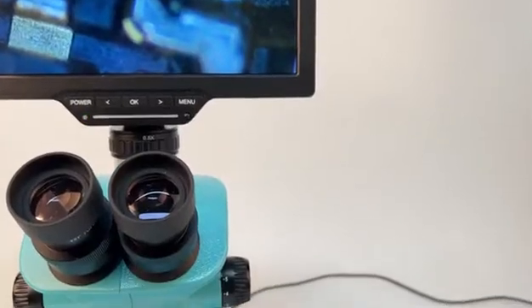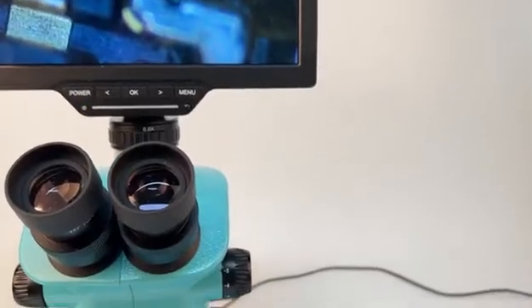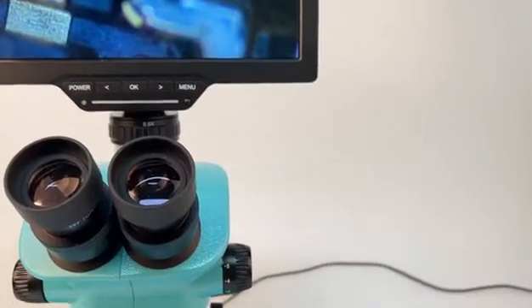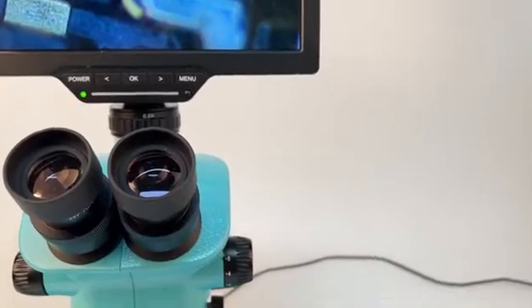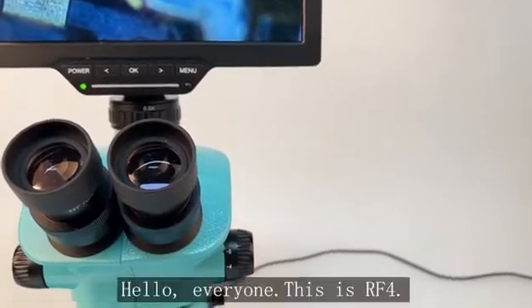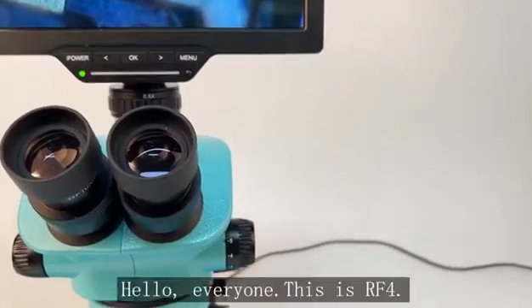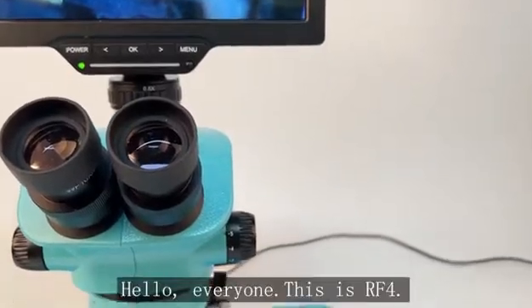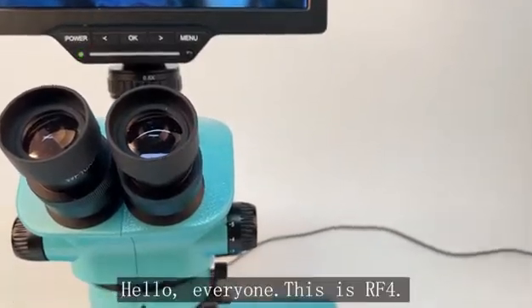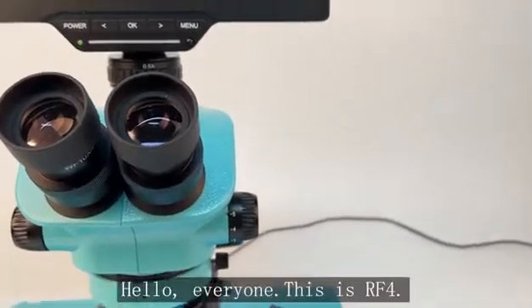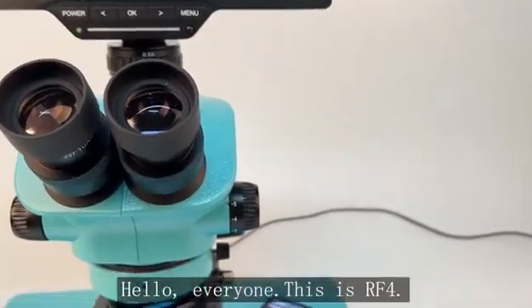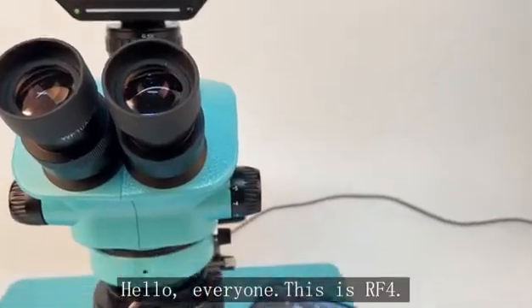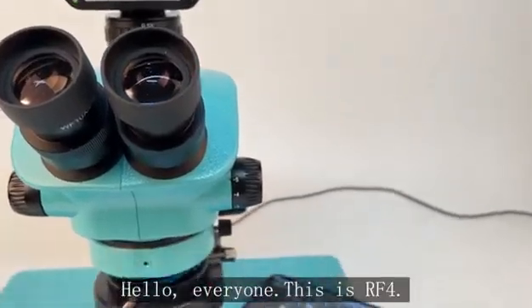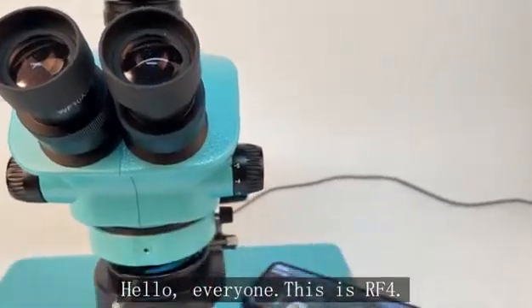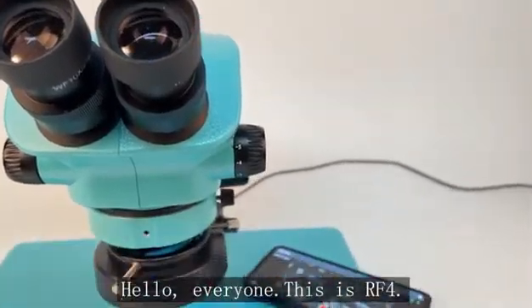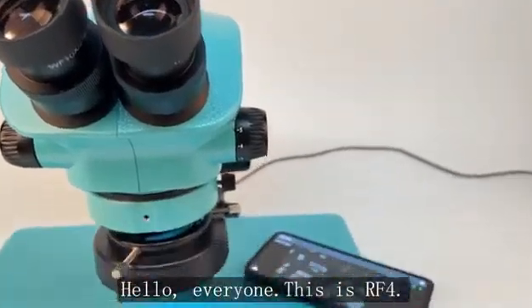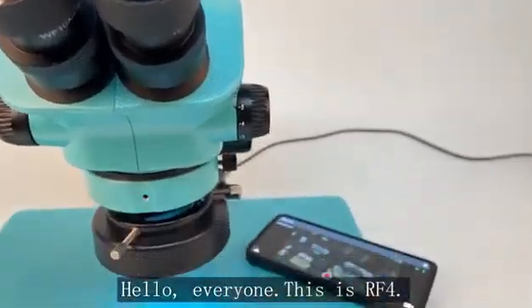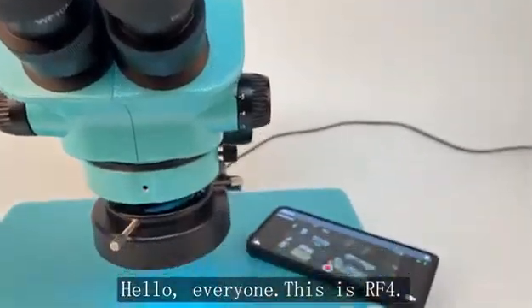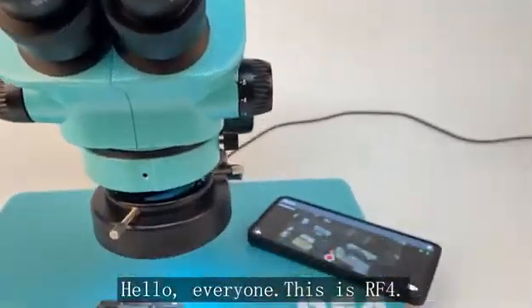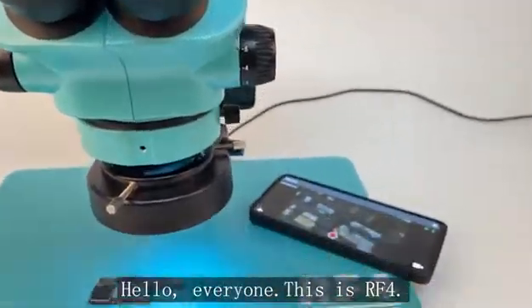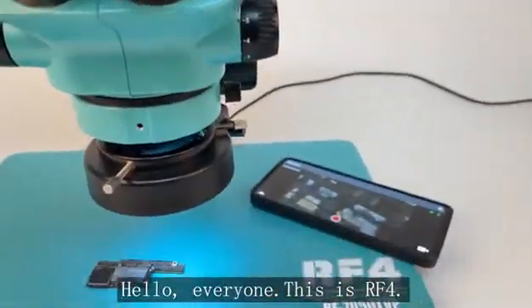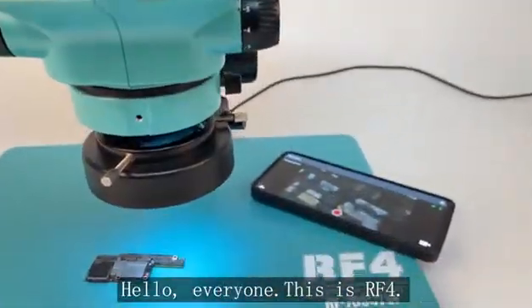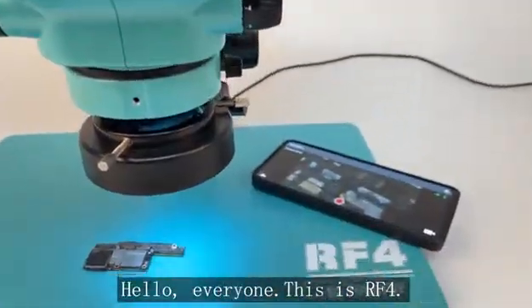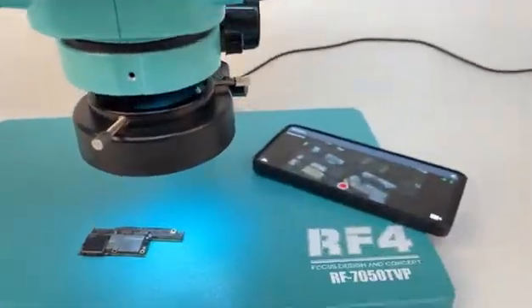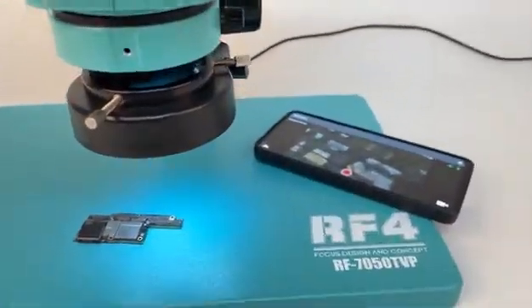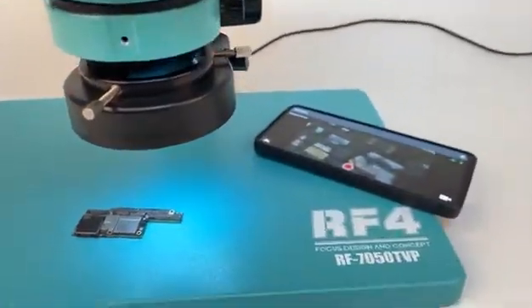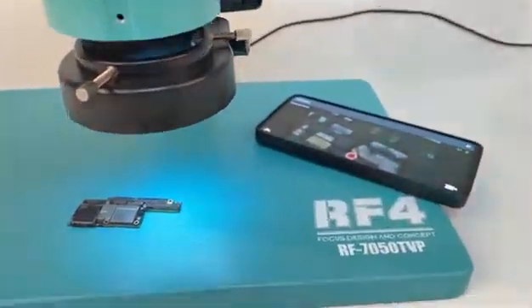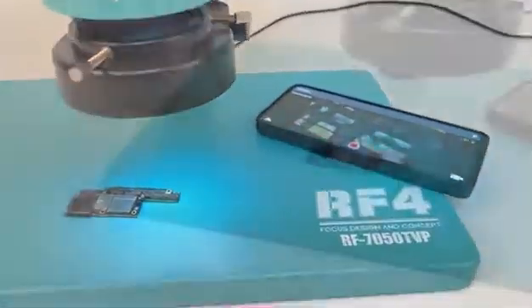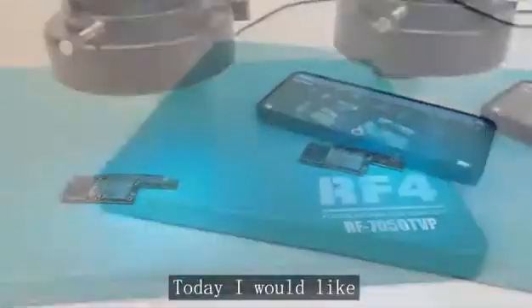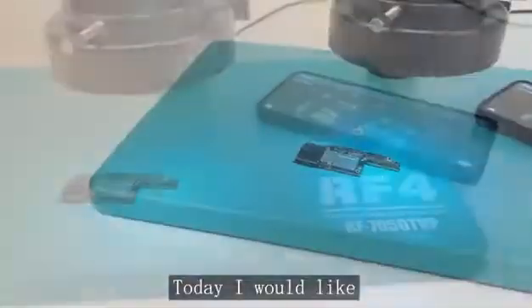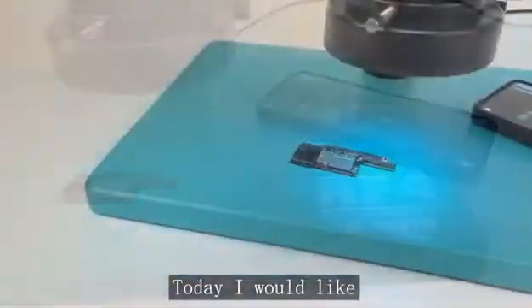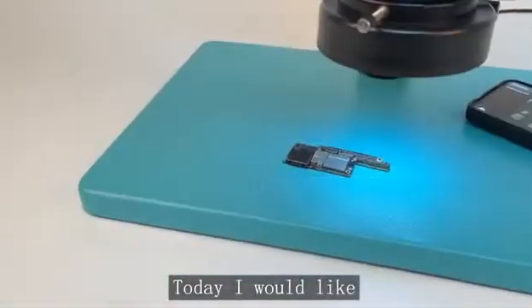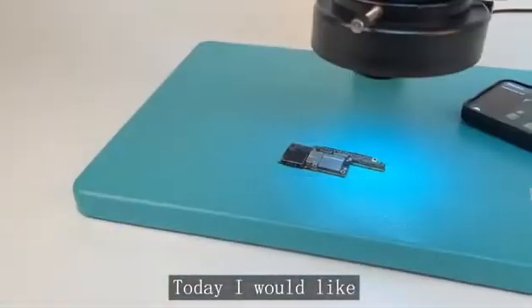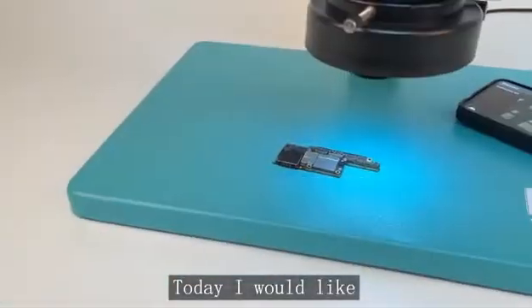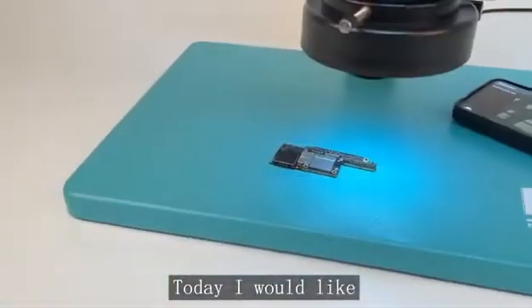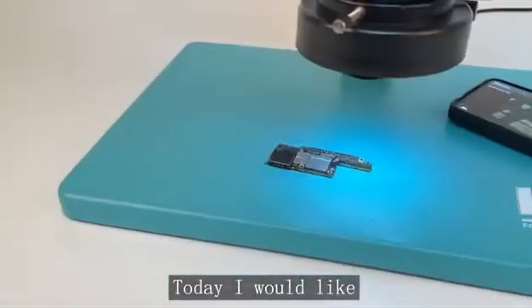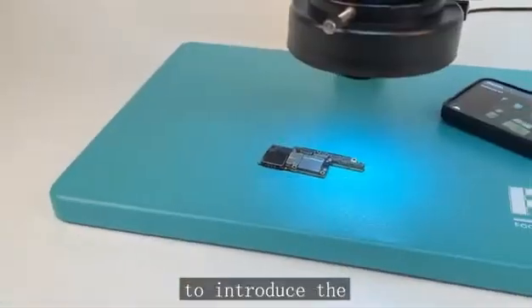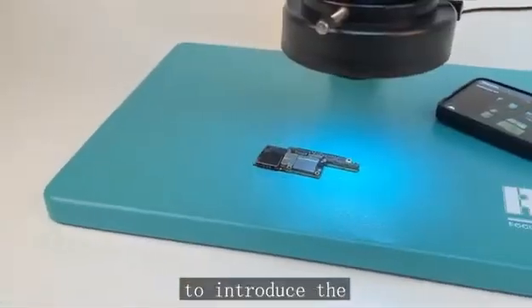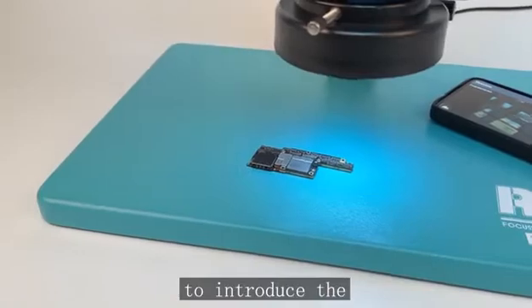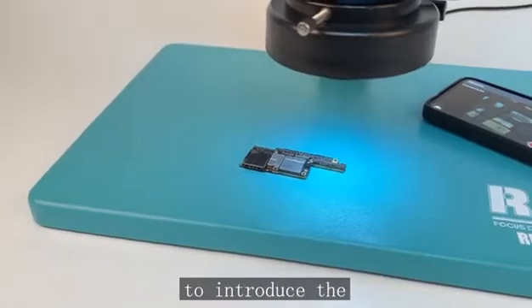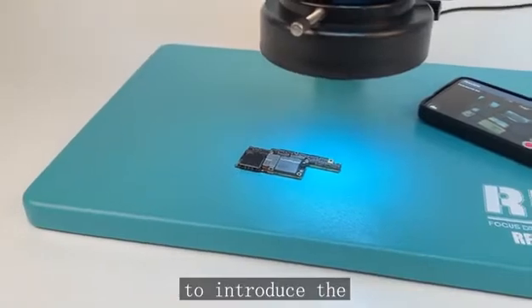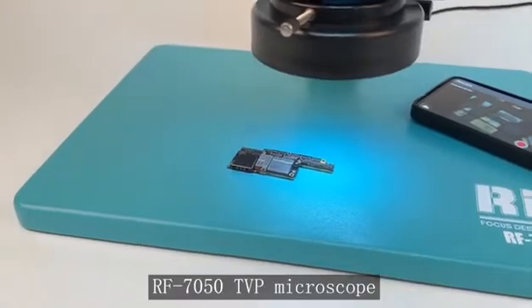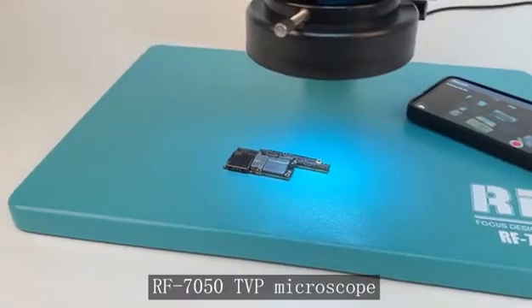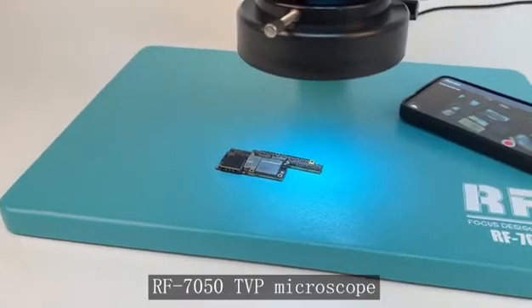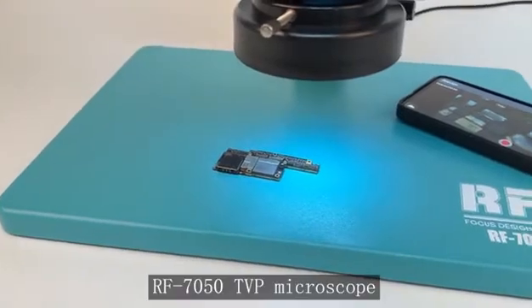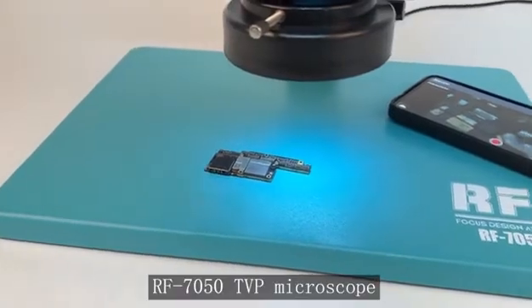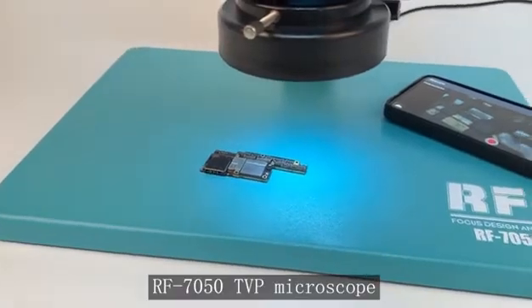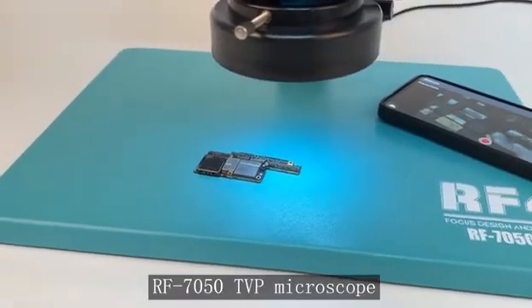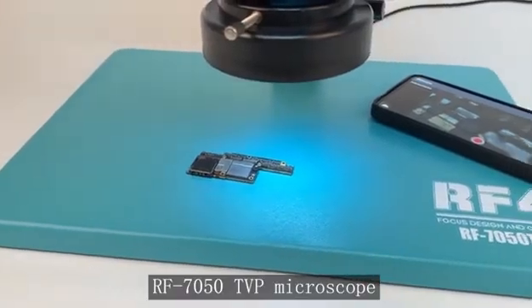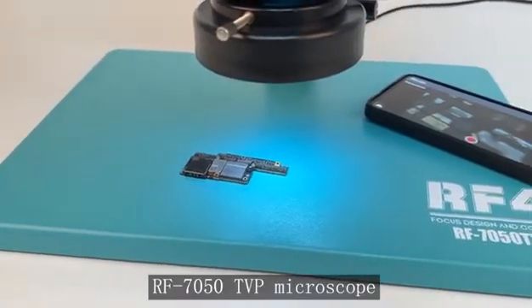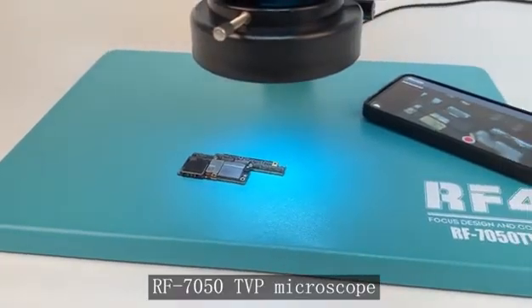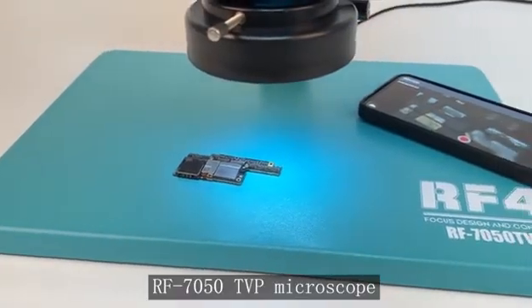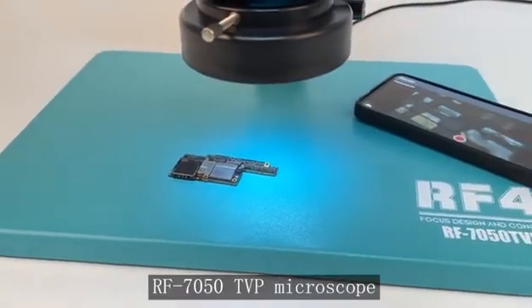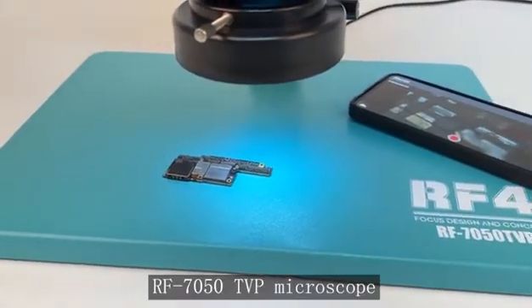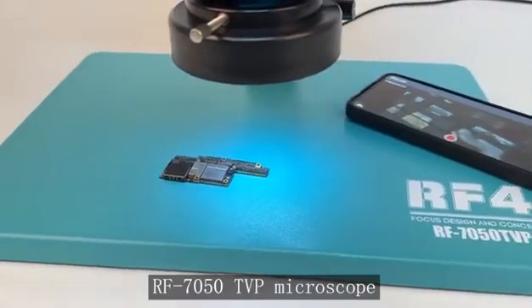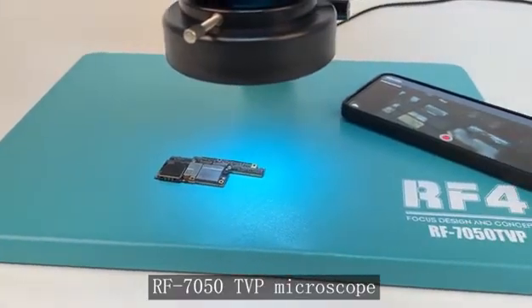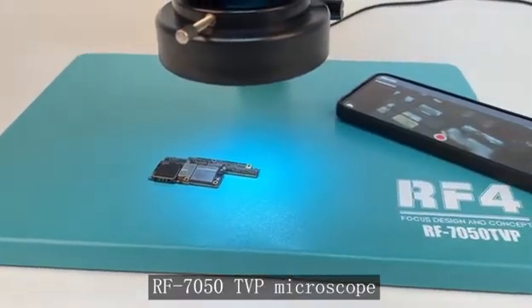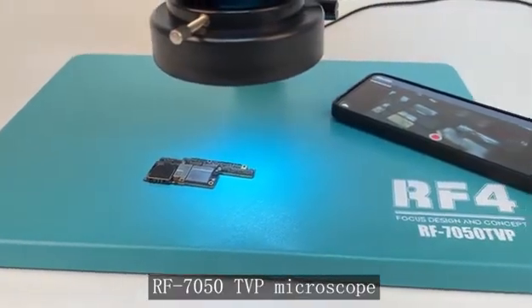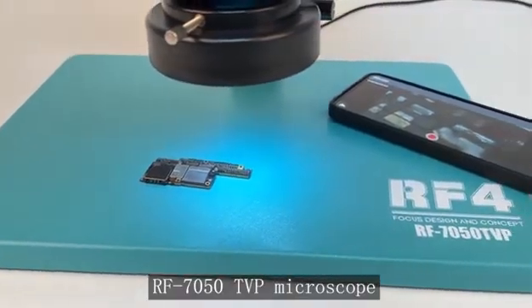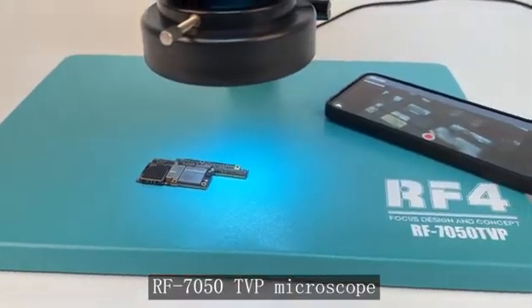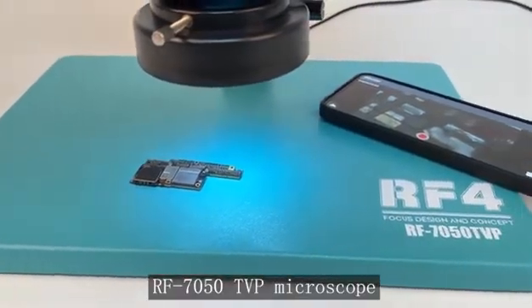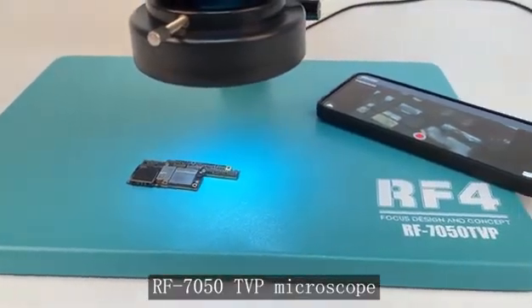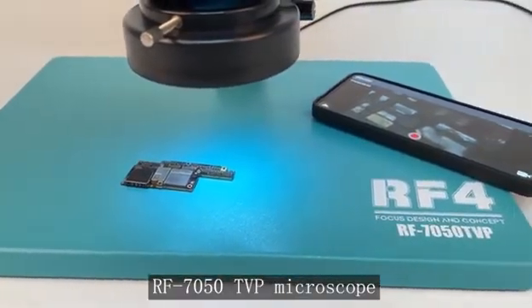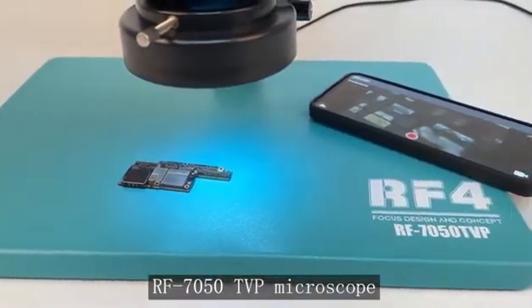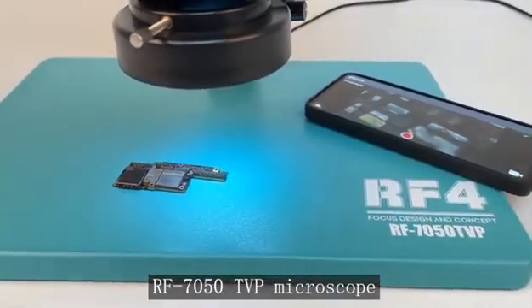Hello everyone, this is R4. Today I would like to introduce the RF7050 TVP Microscope.